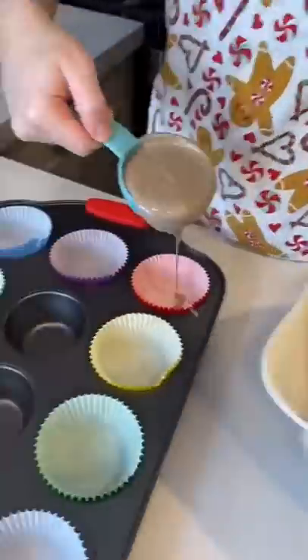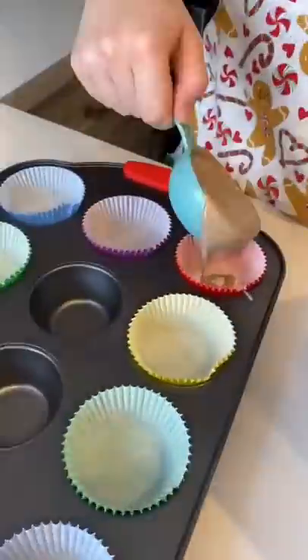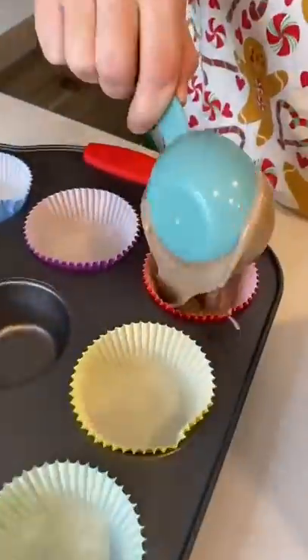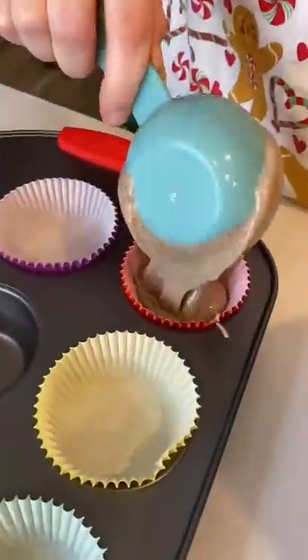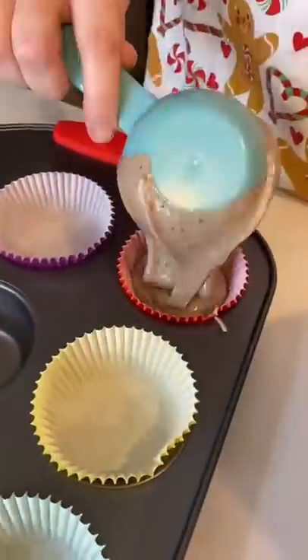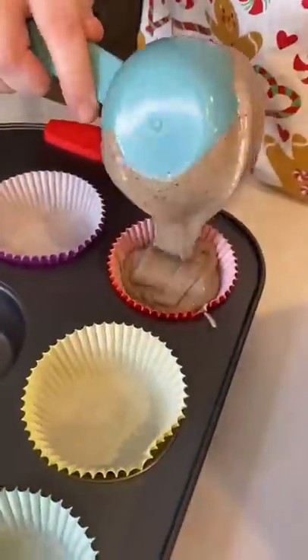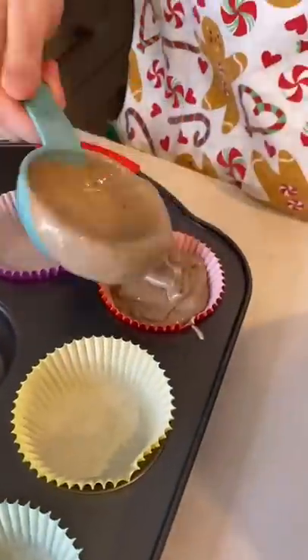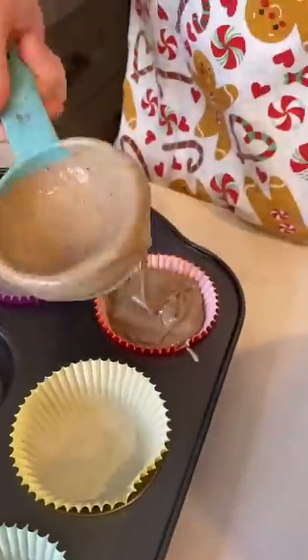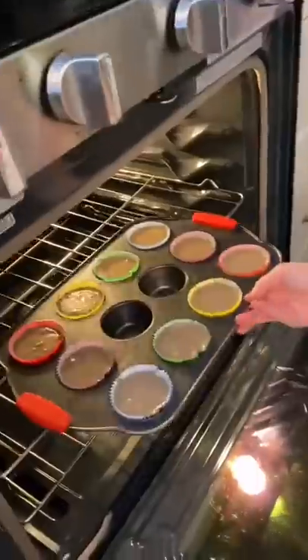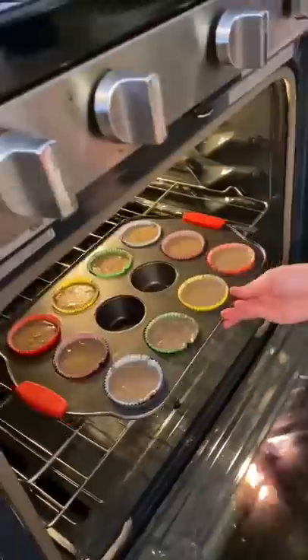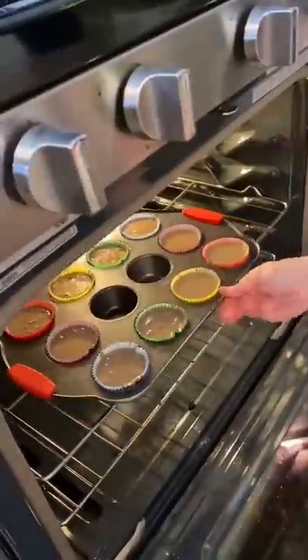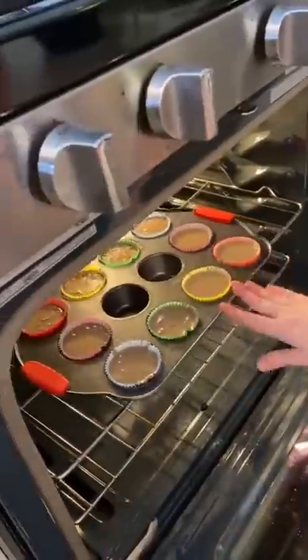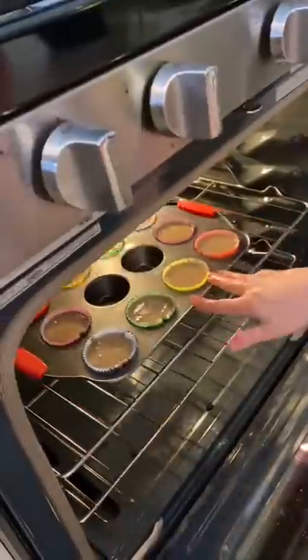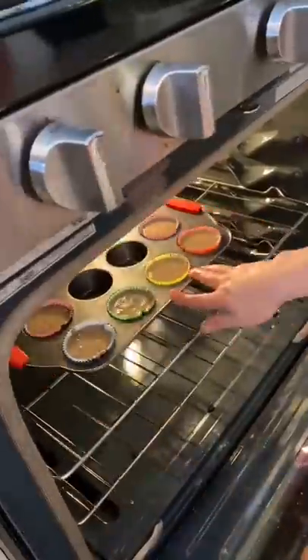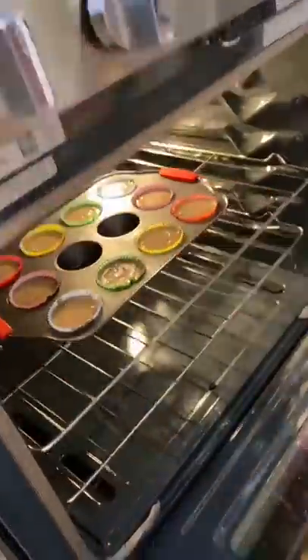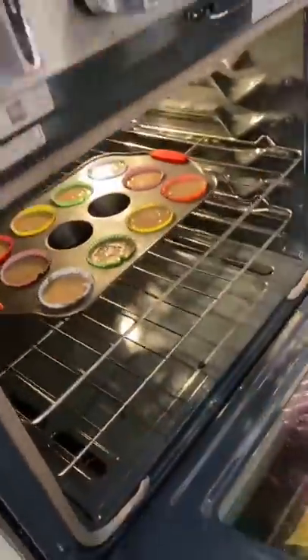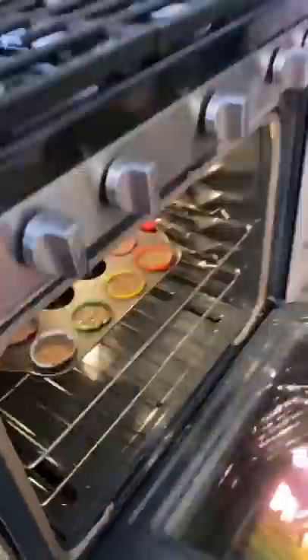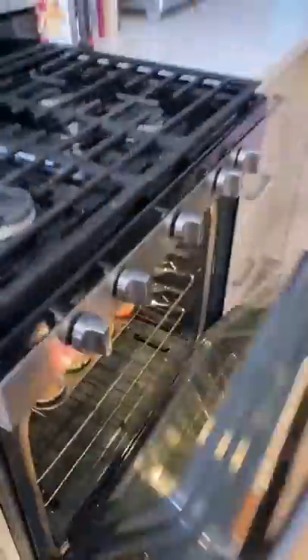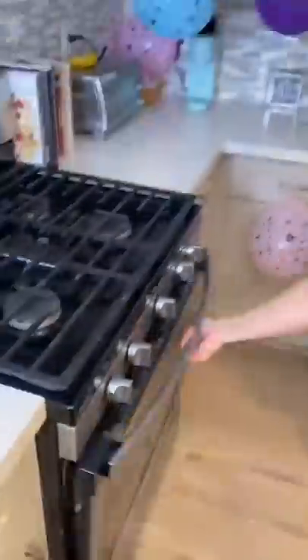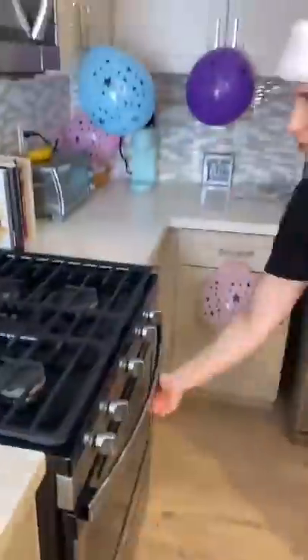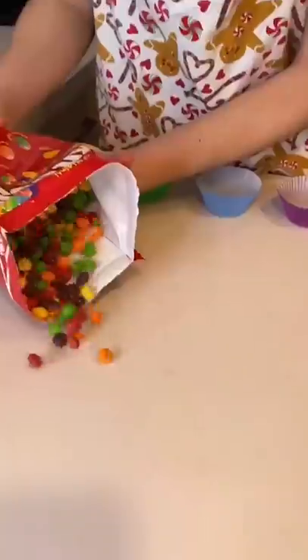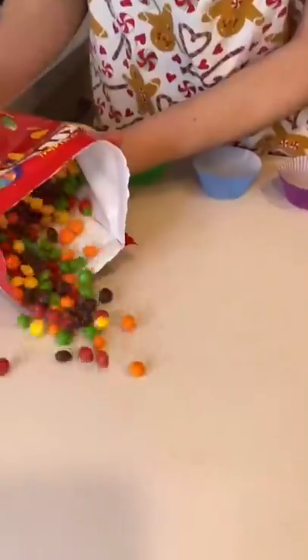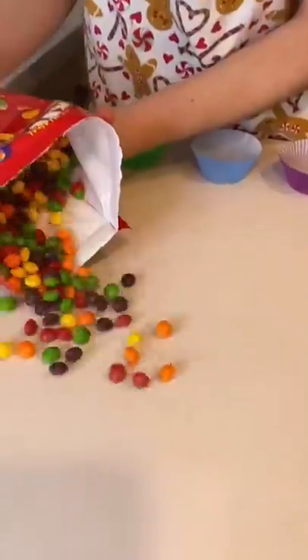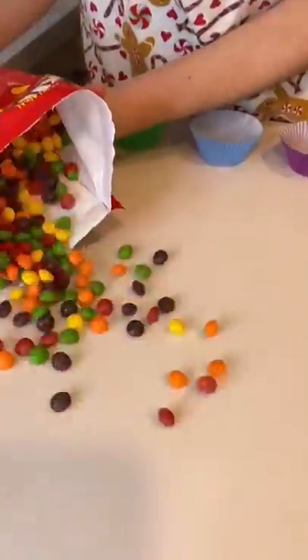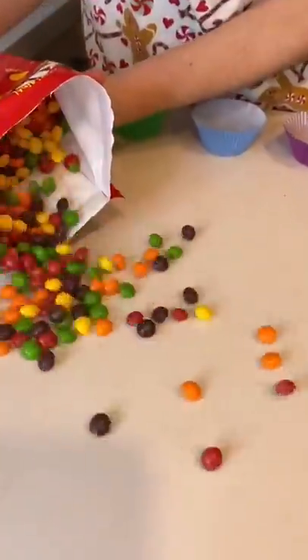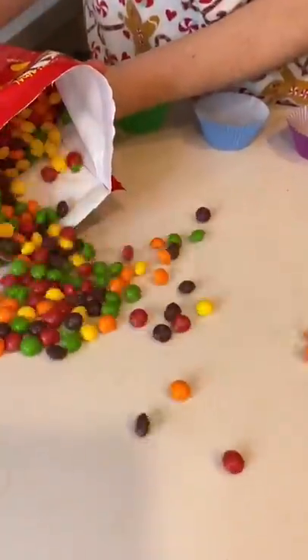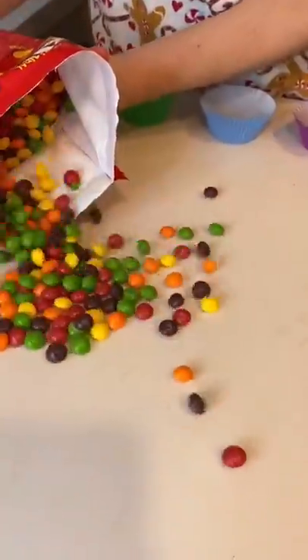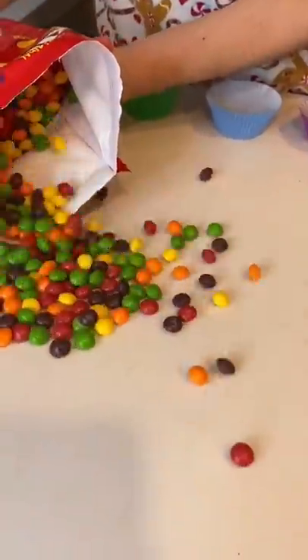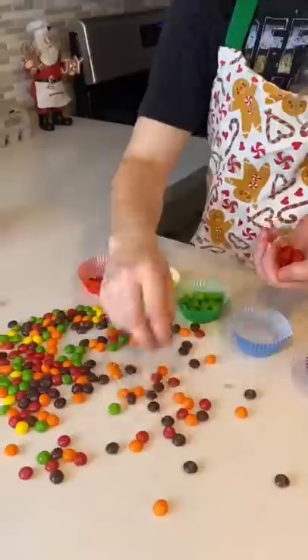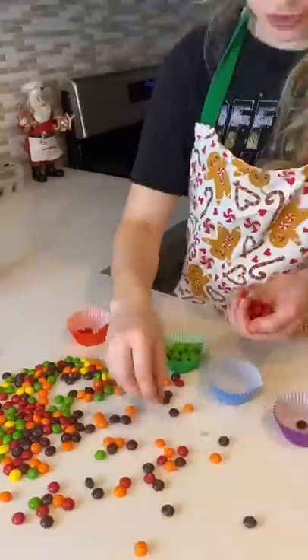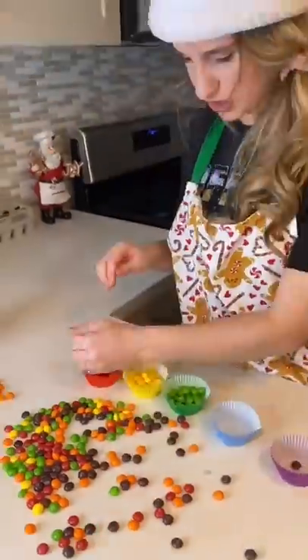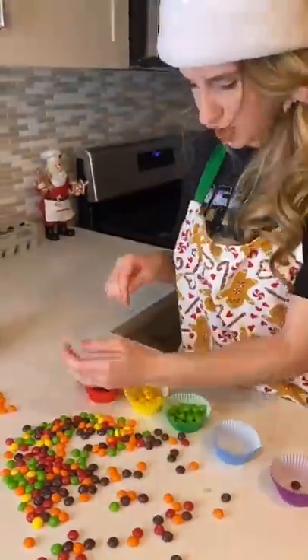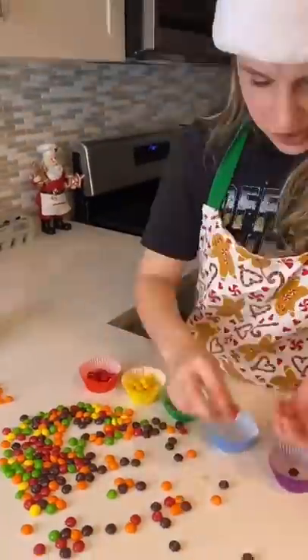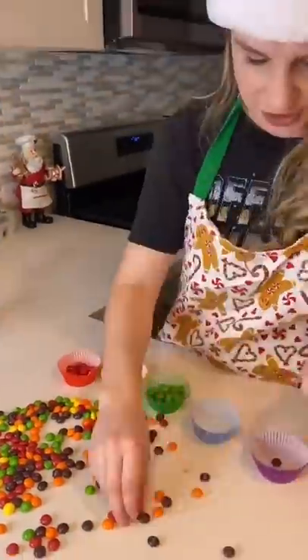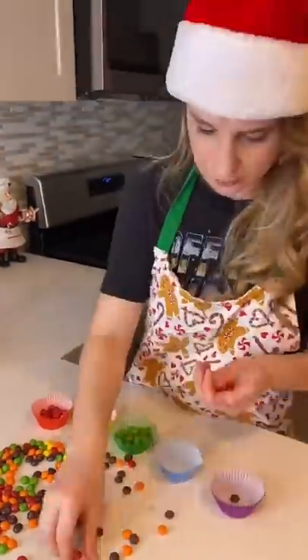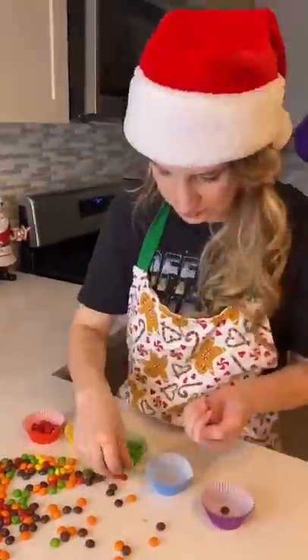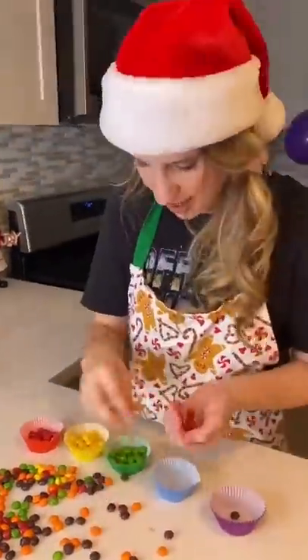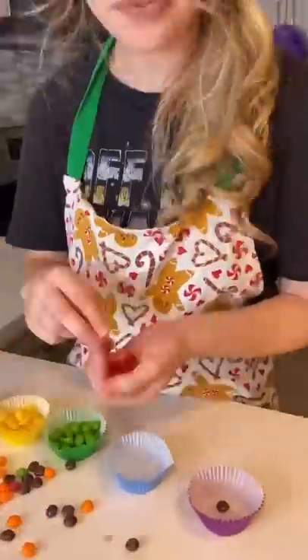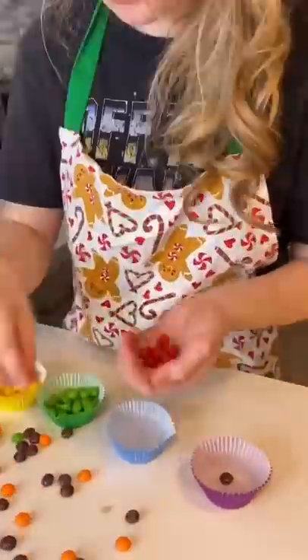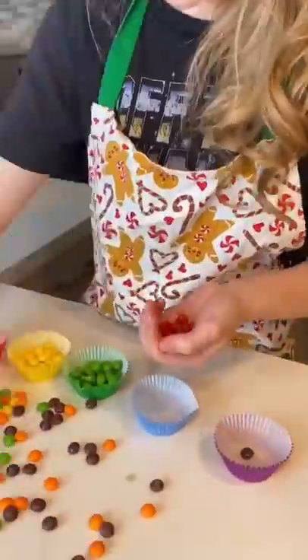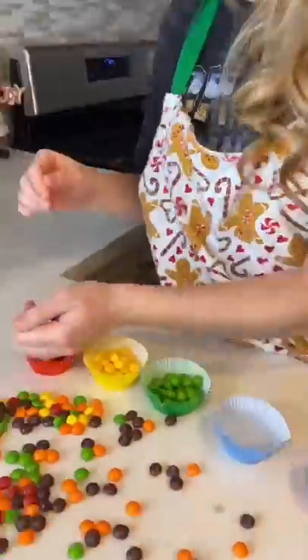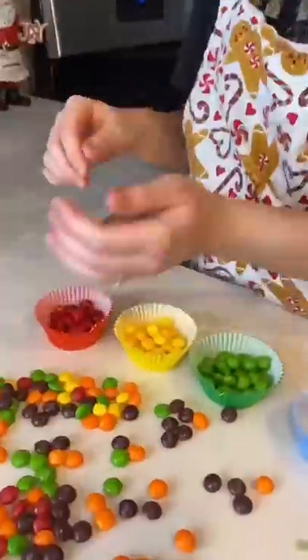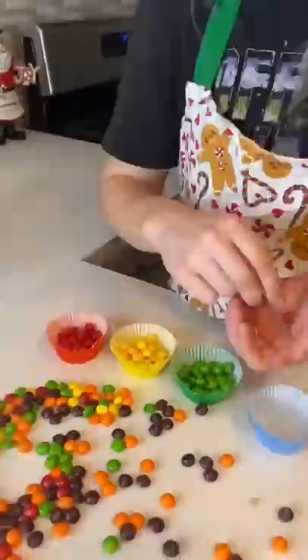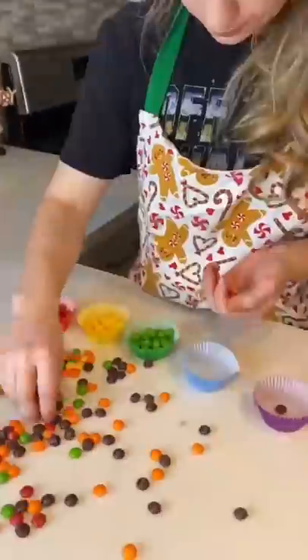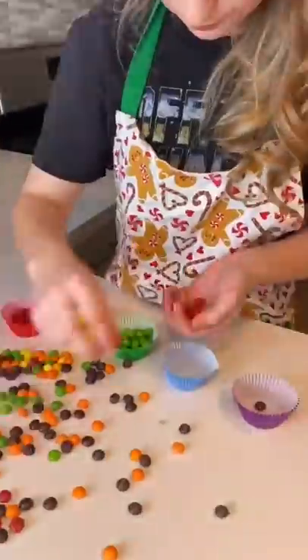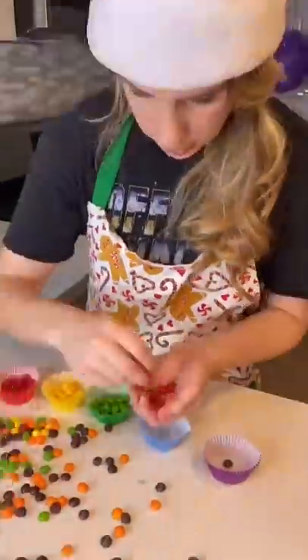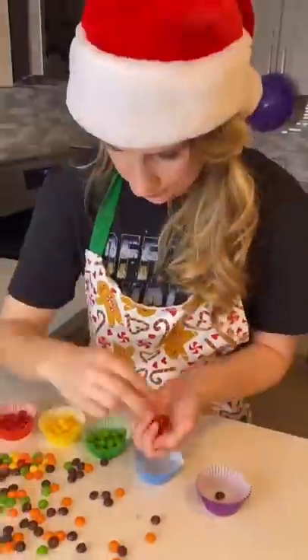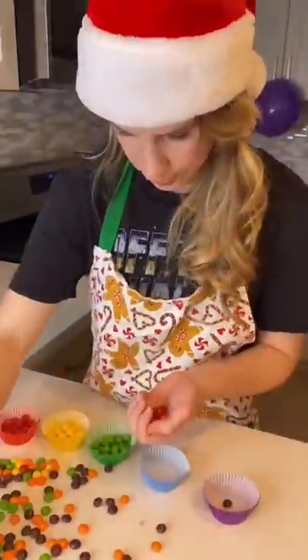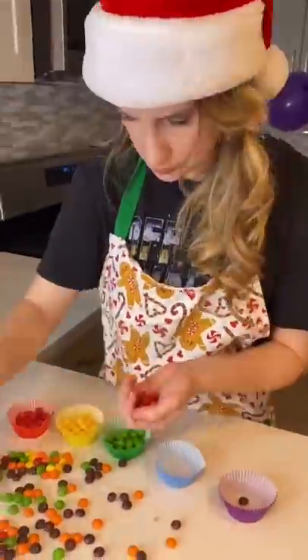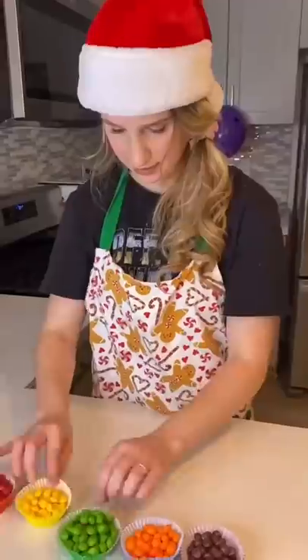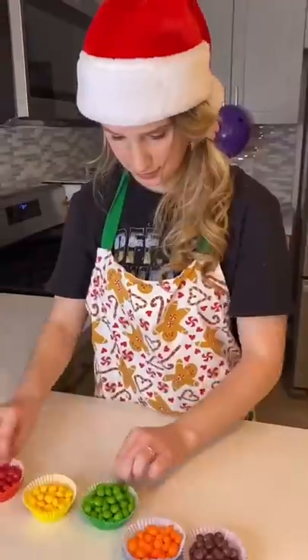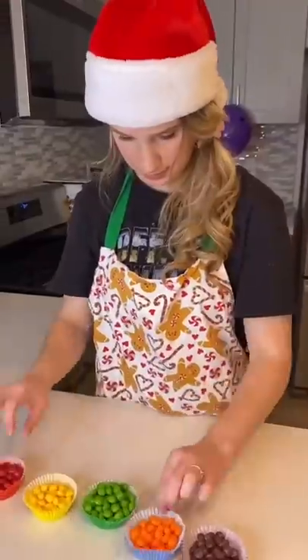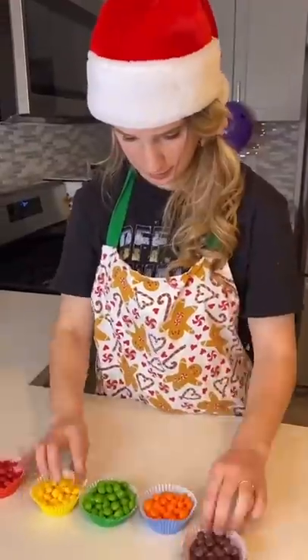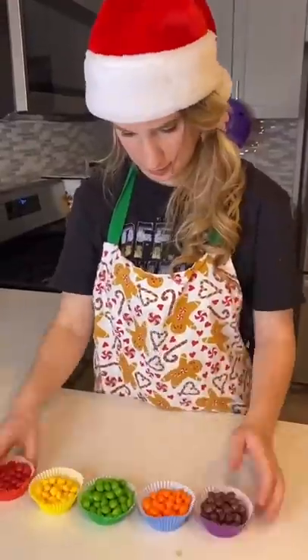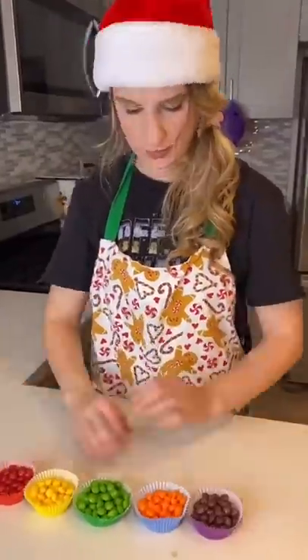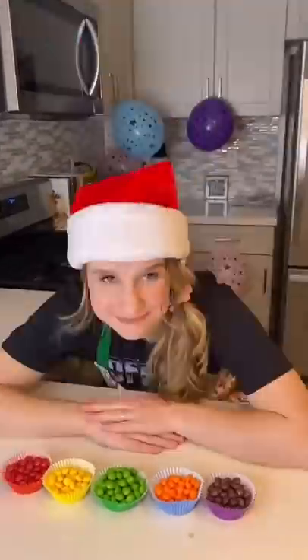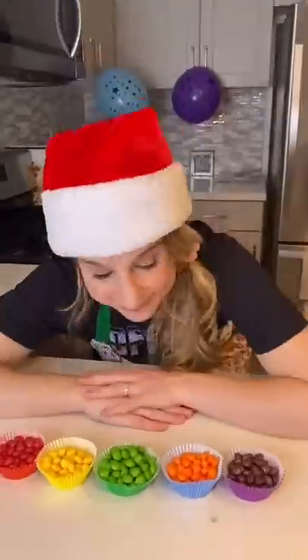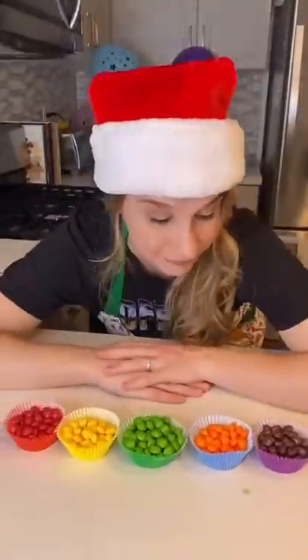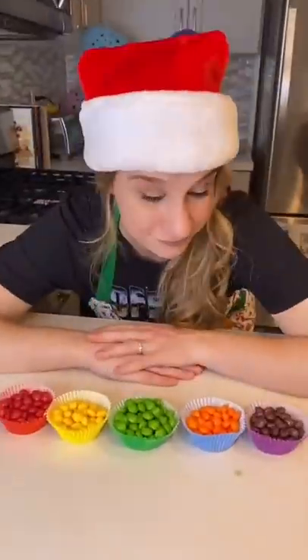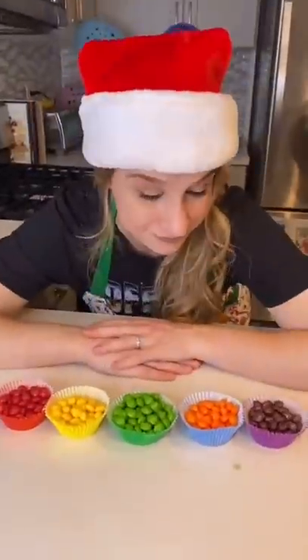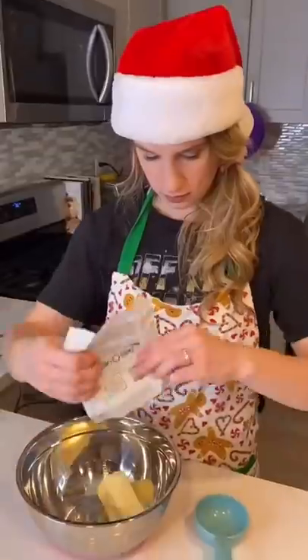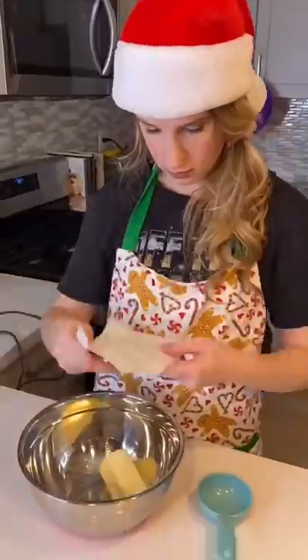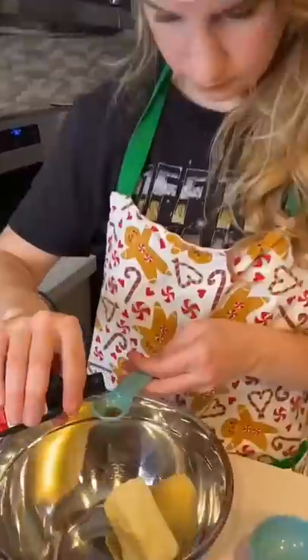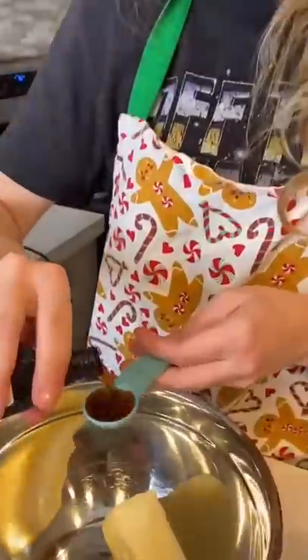Then I filled my cupcake wrappers with Oreo cupcake filling and put it in the oven. Next came the tedious process of separating the Skittles, and now it's time to make the frosting.